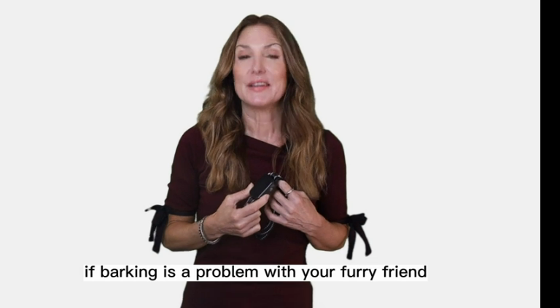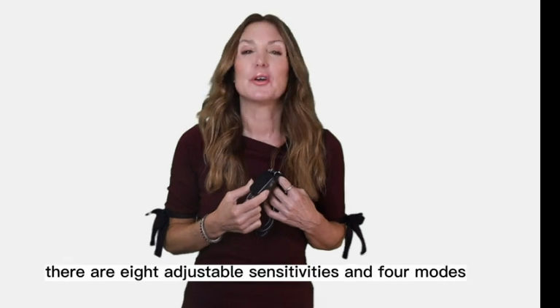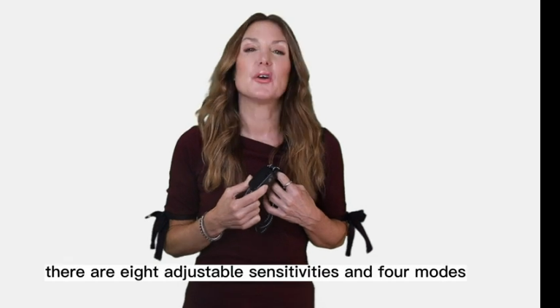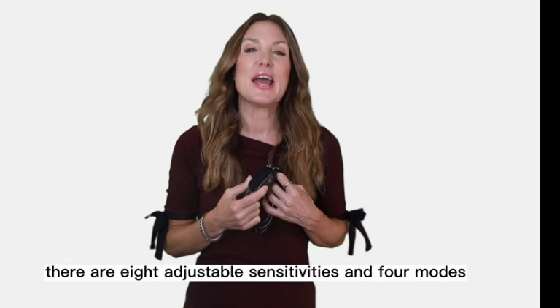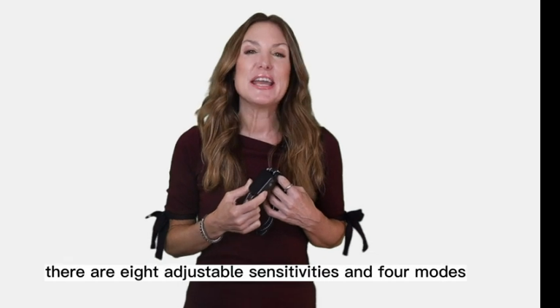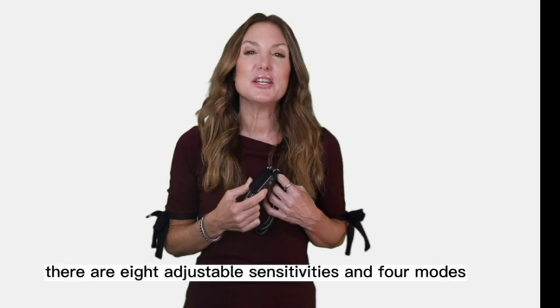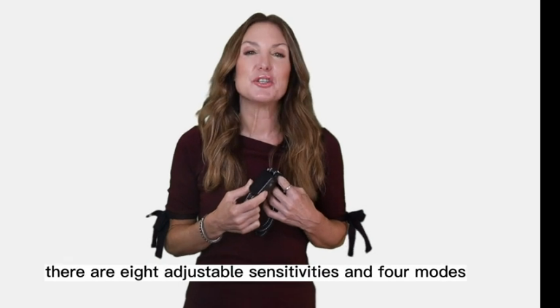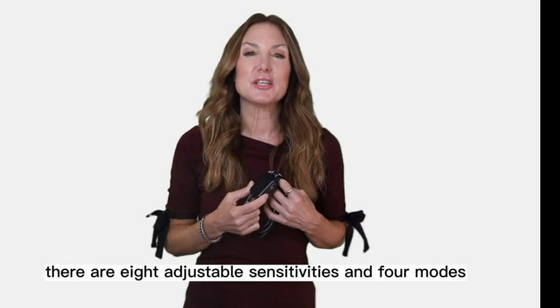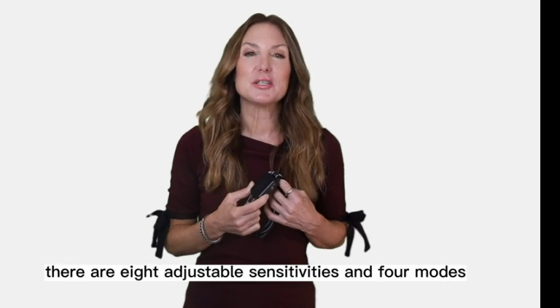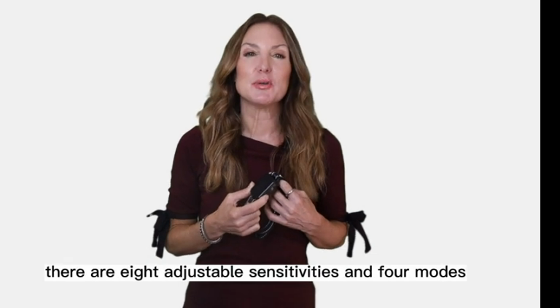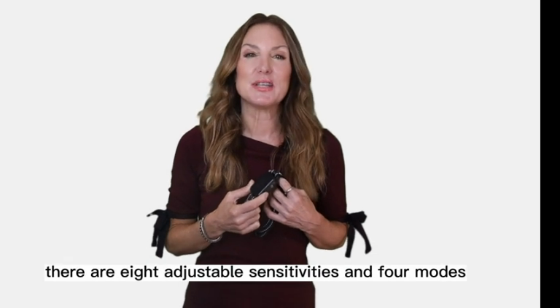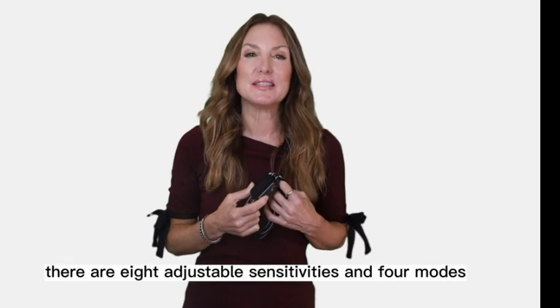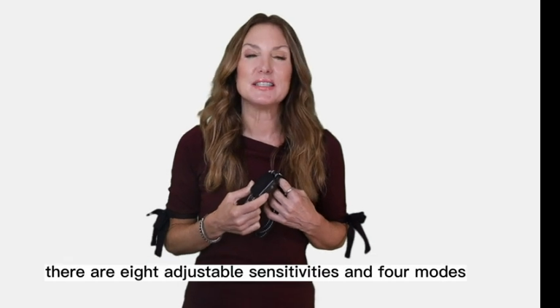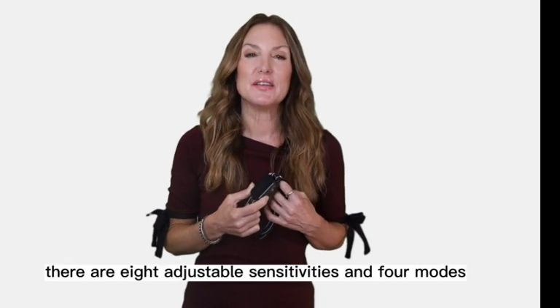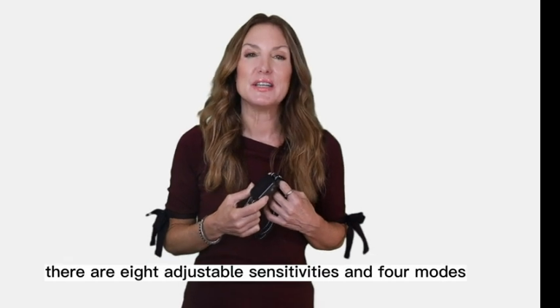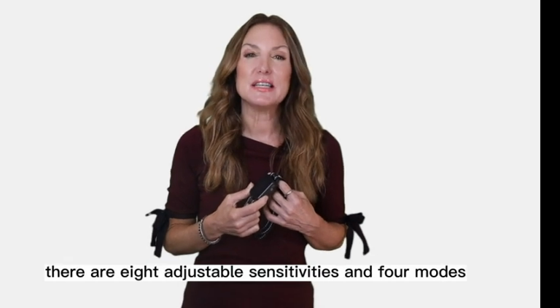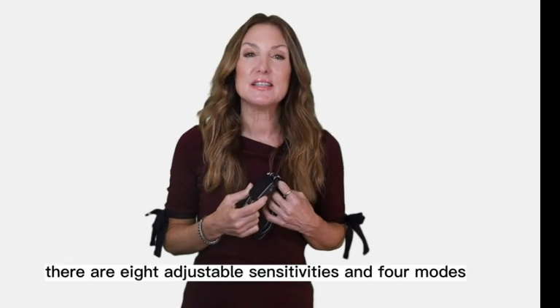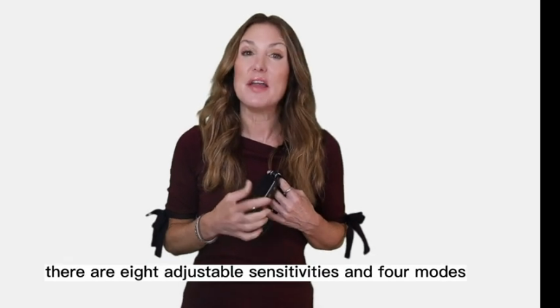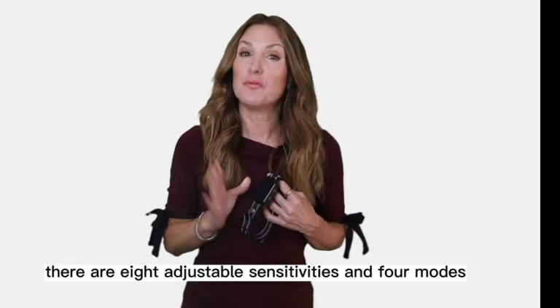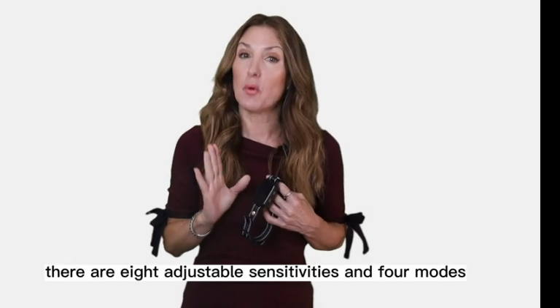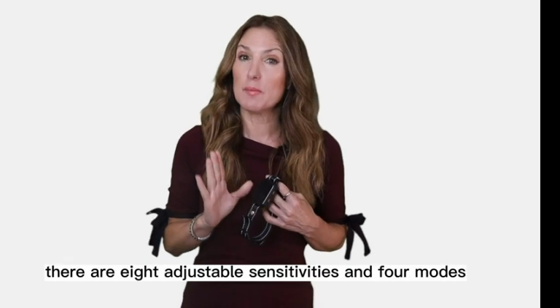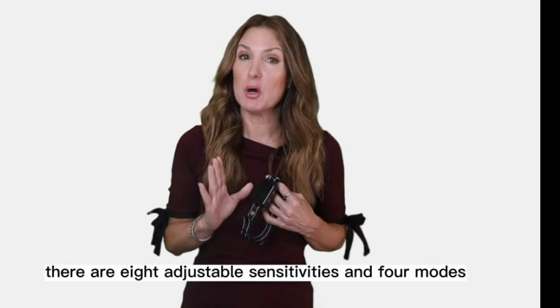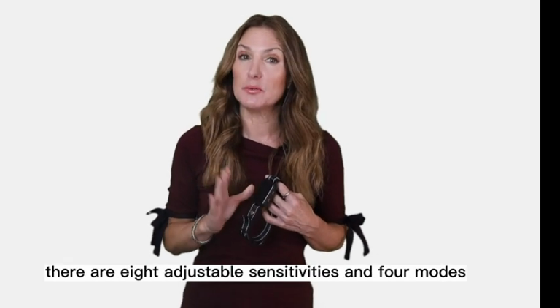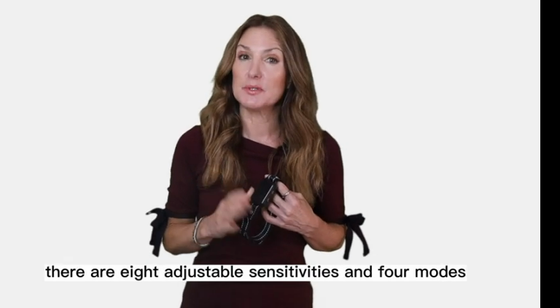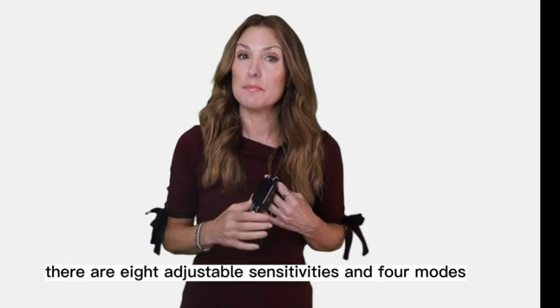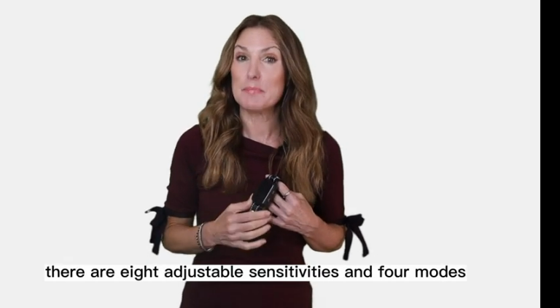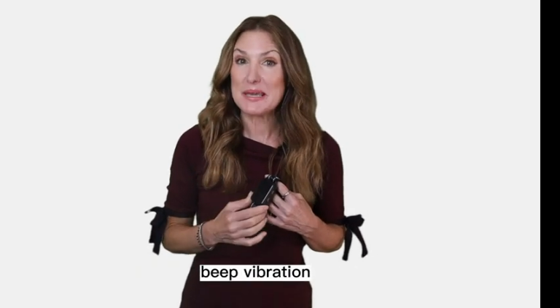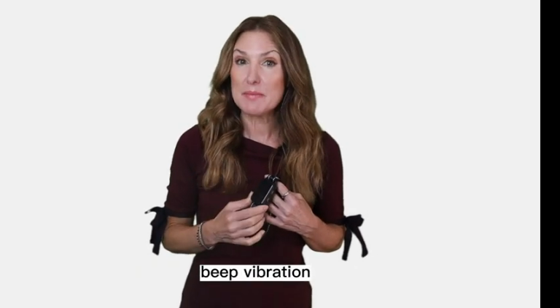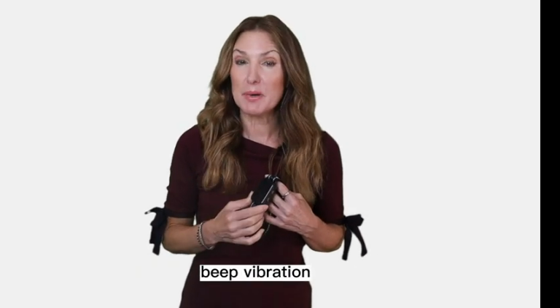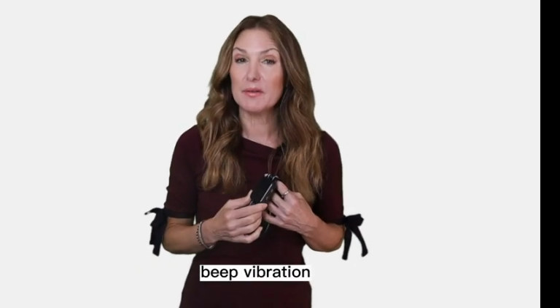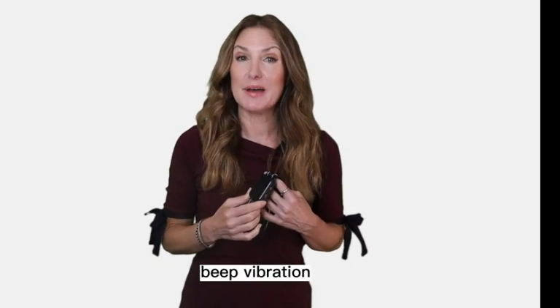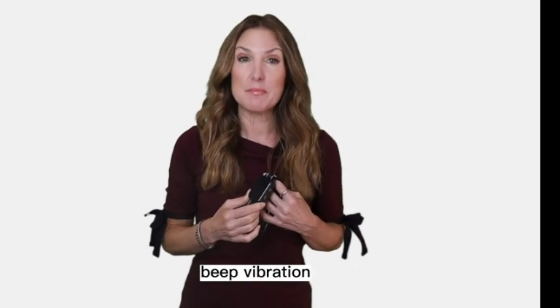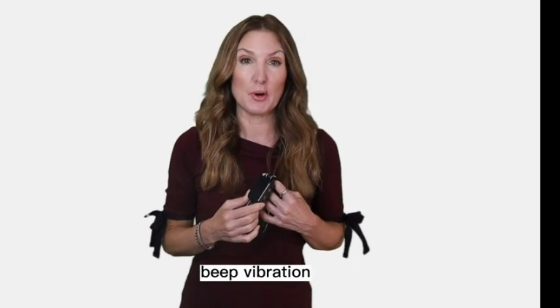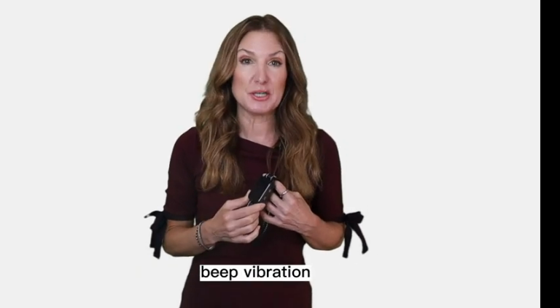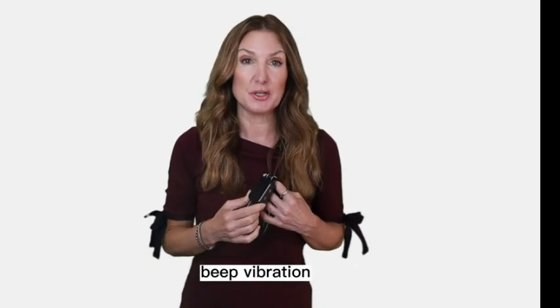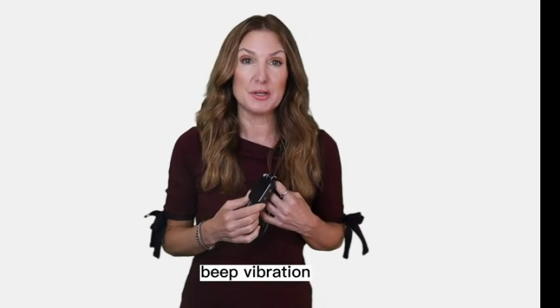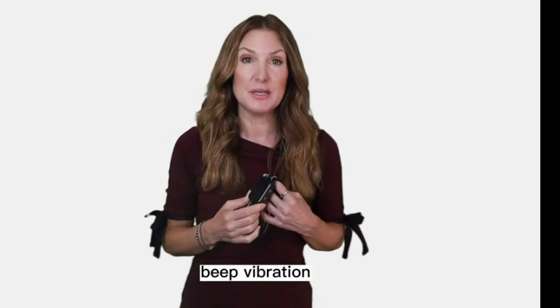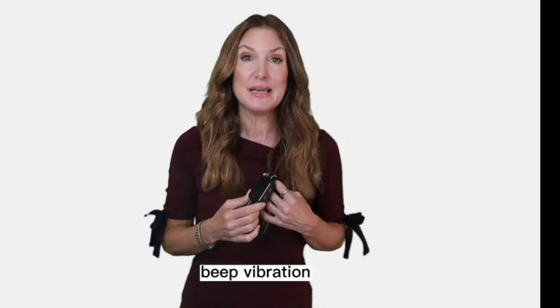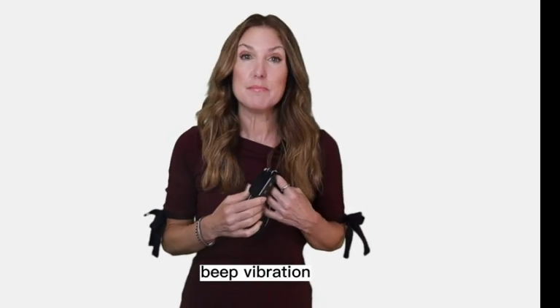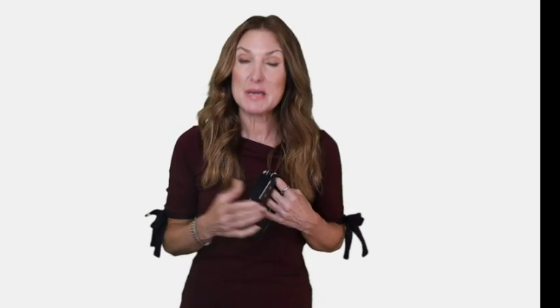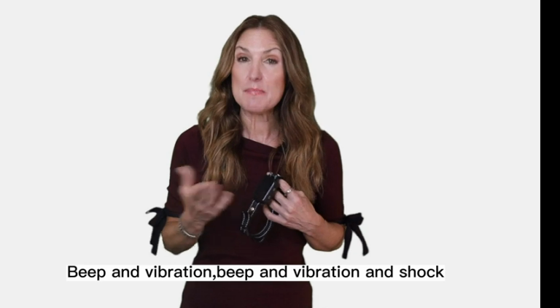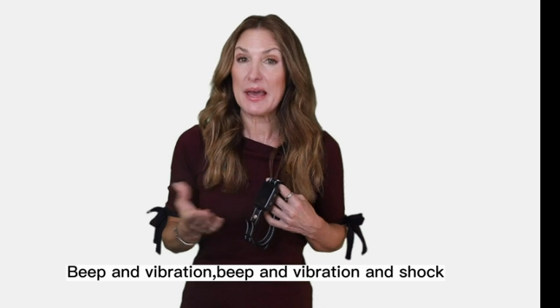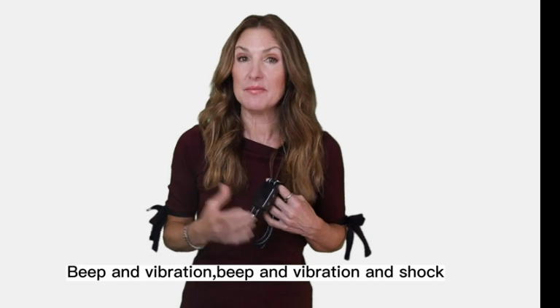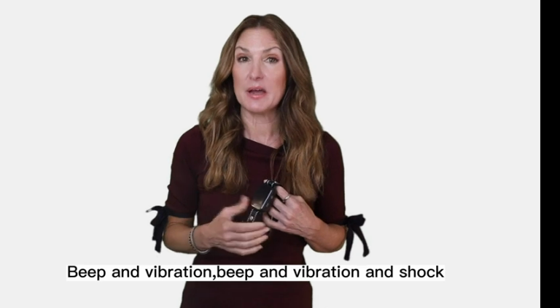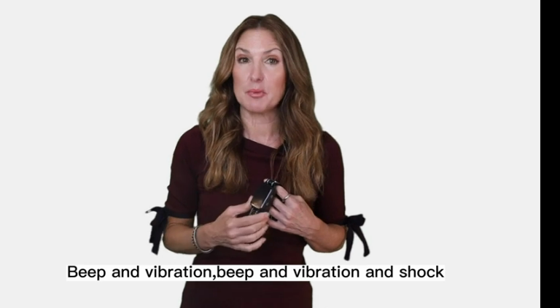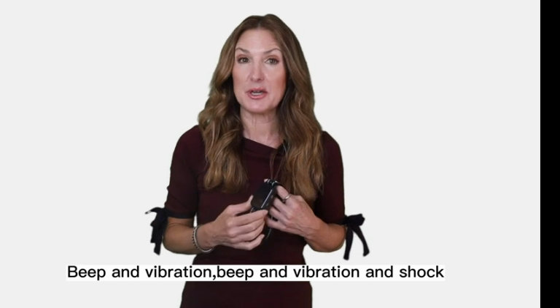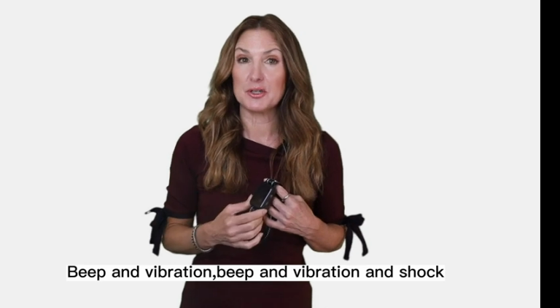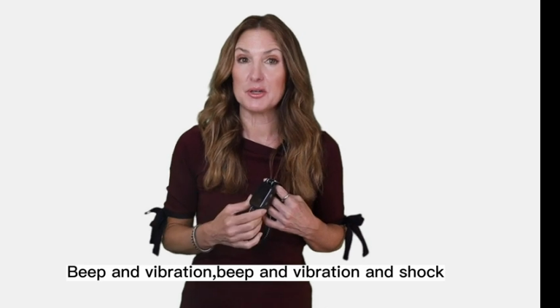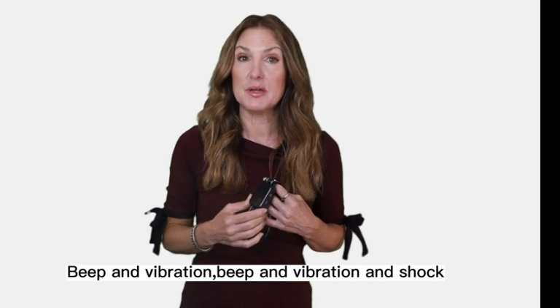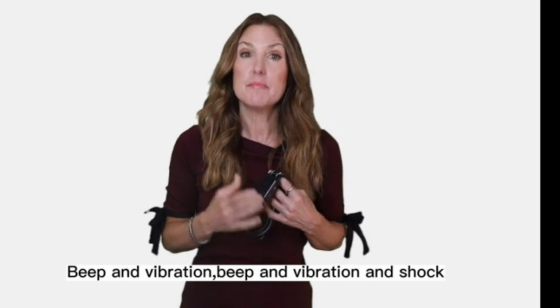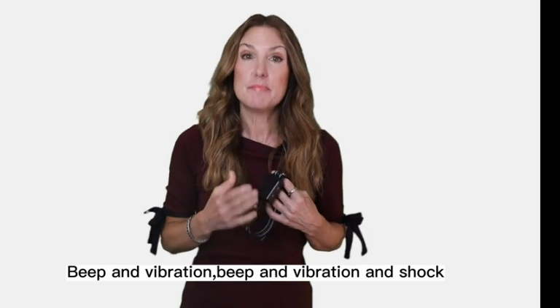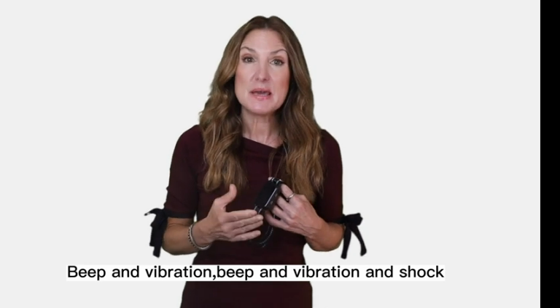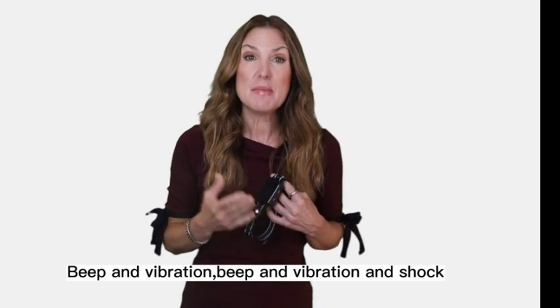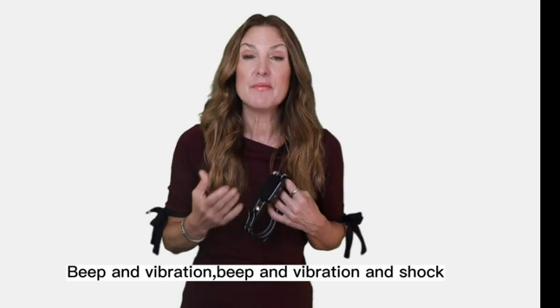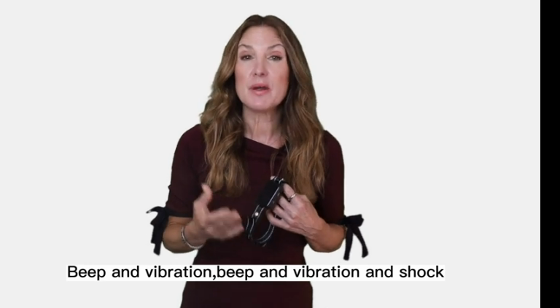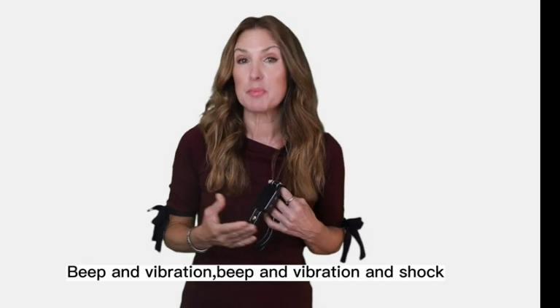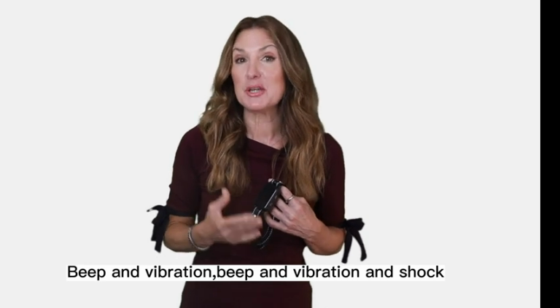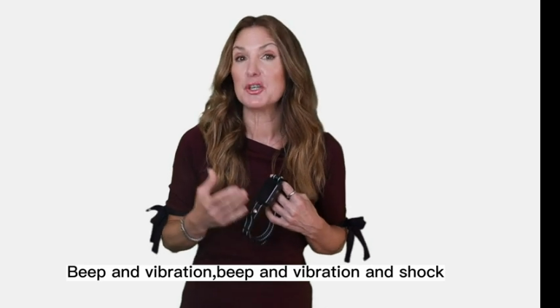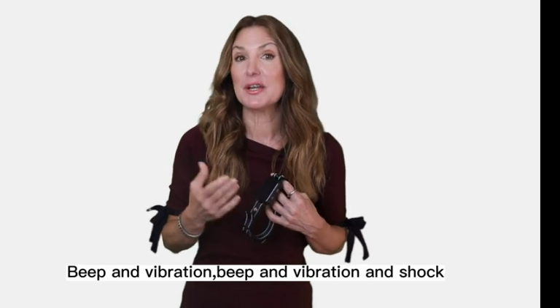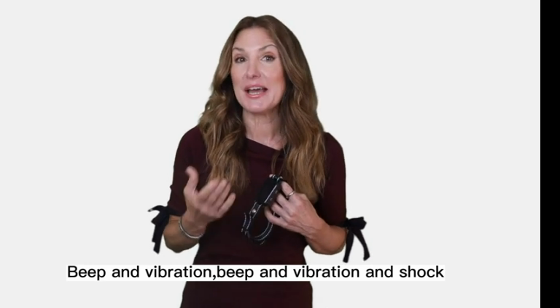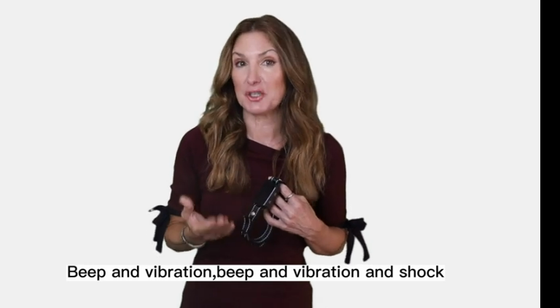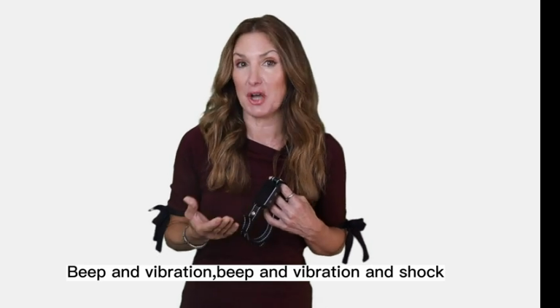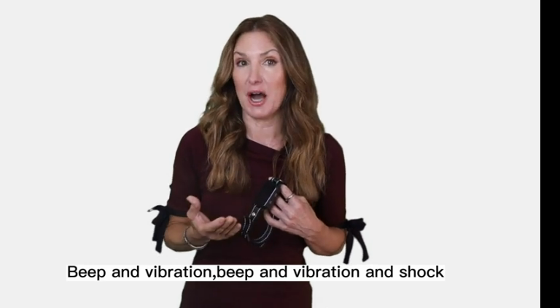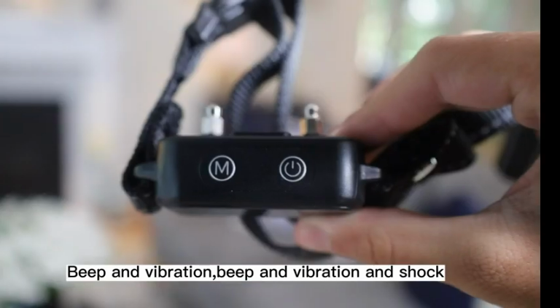There are eight adjustable sensitivities and four modes: beep, vibration, beep and vibration, and shock.